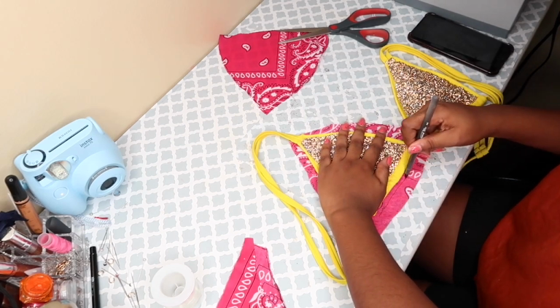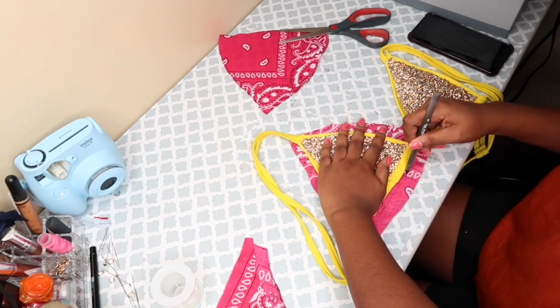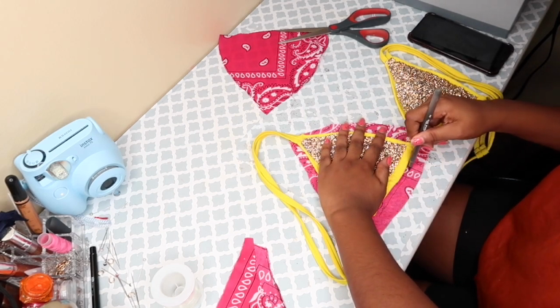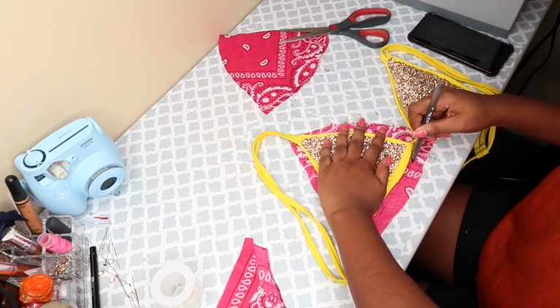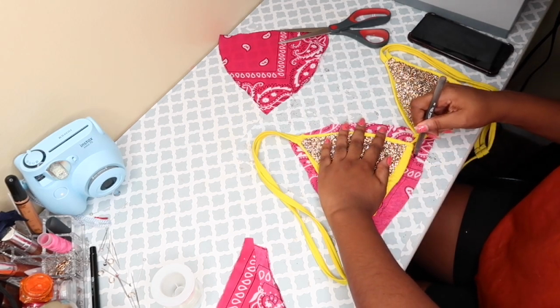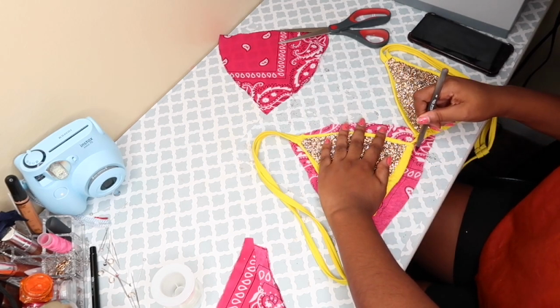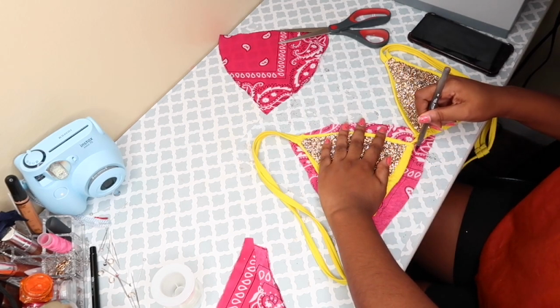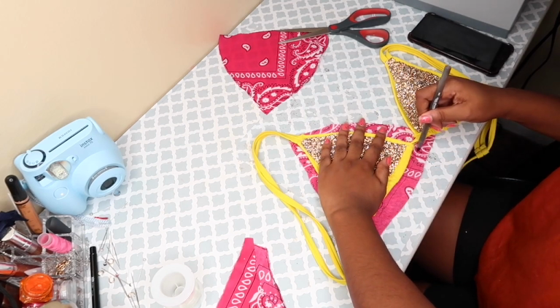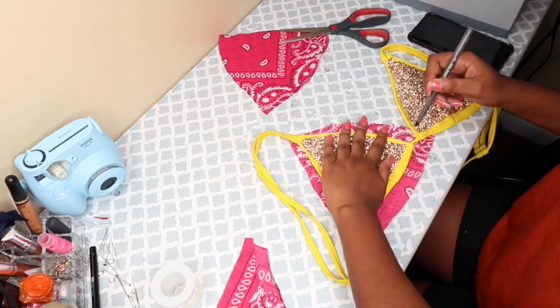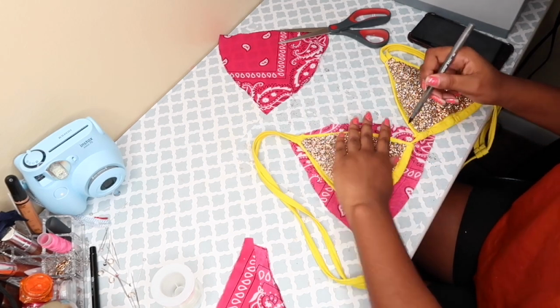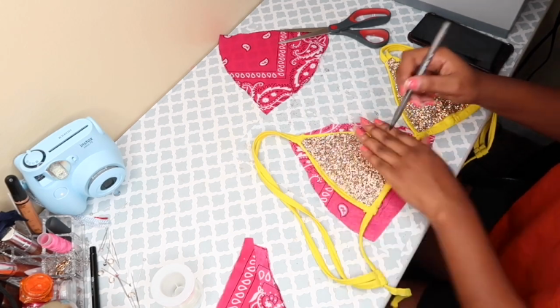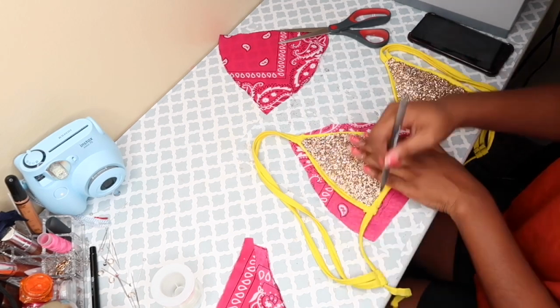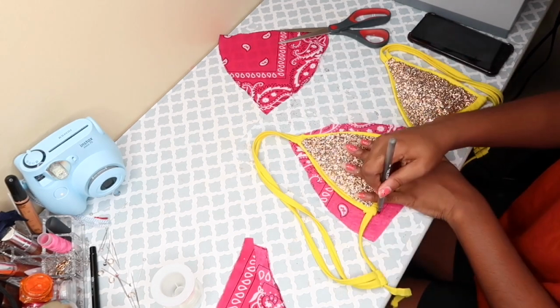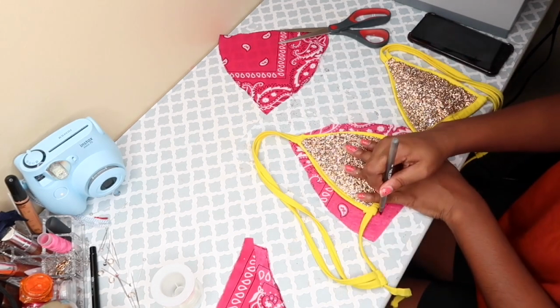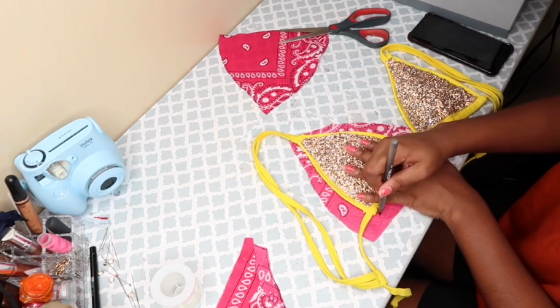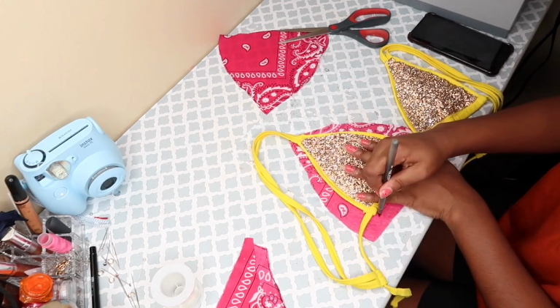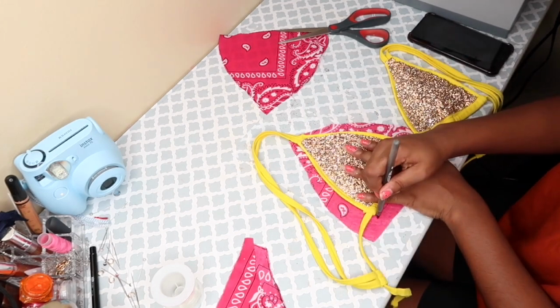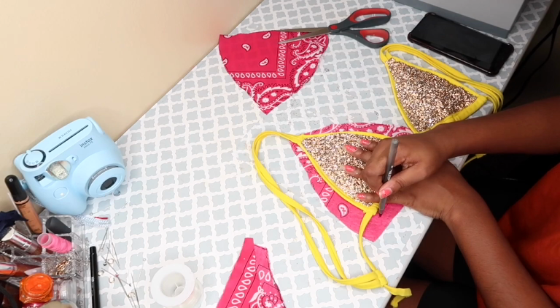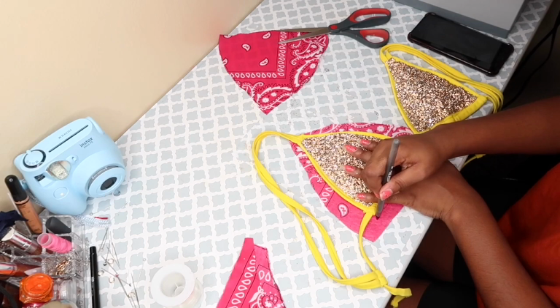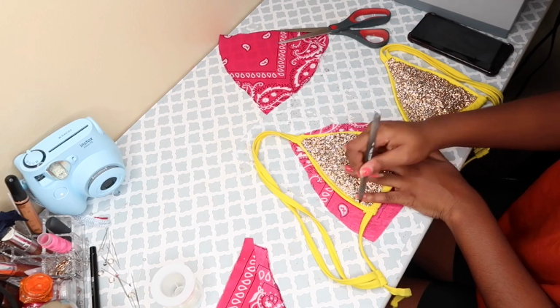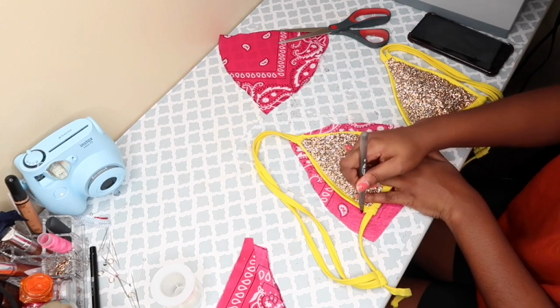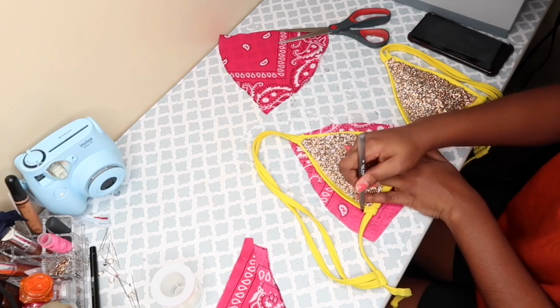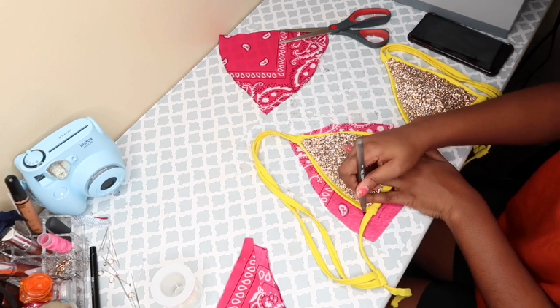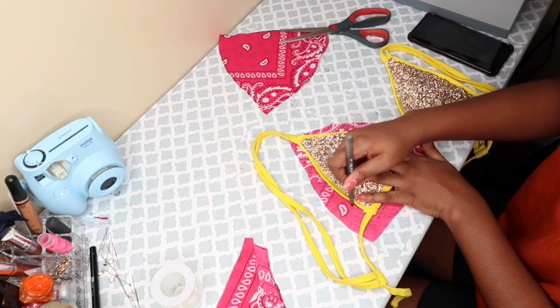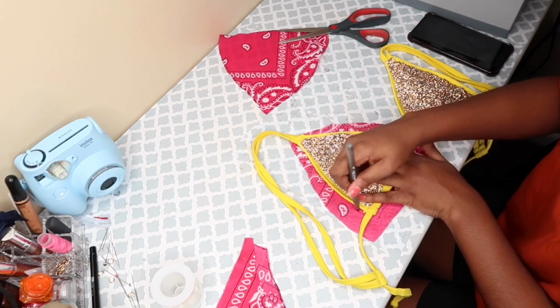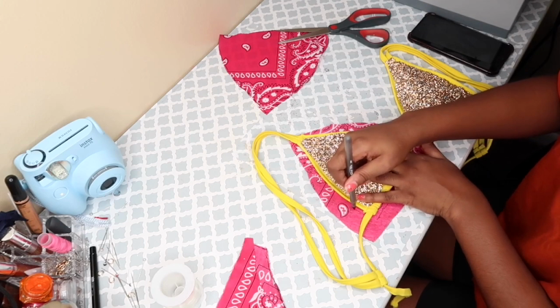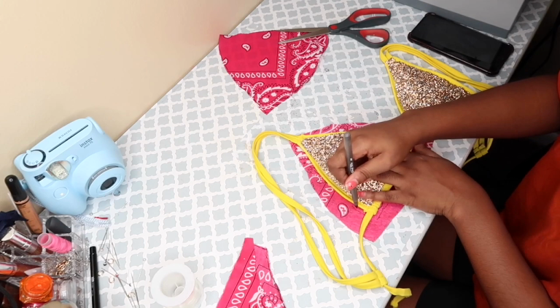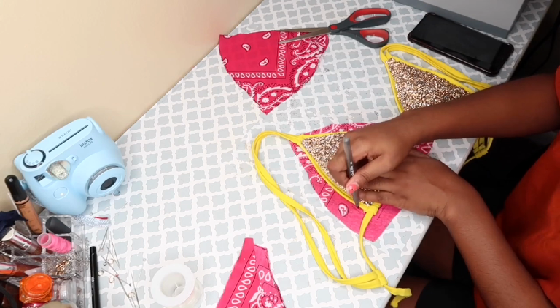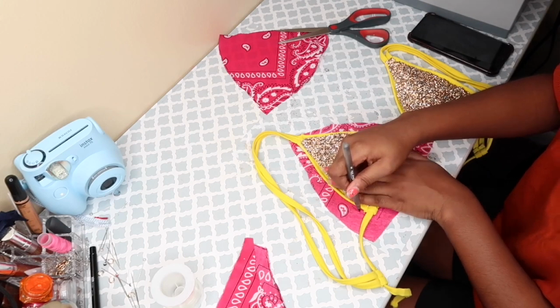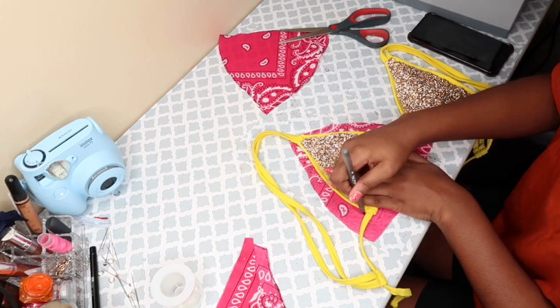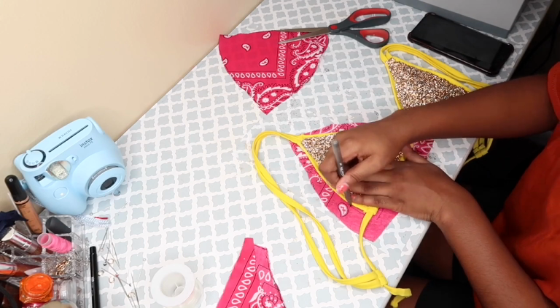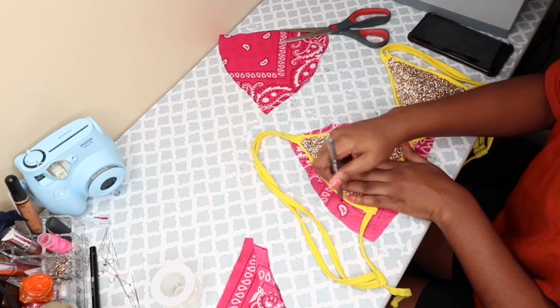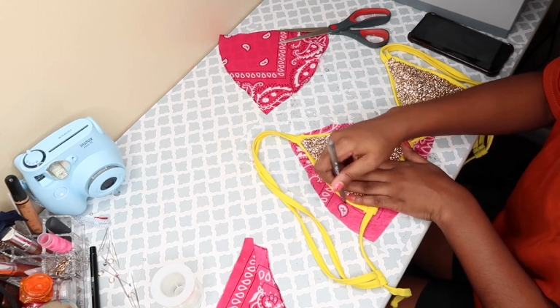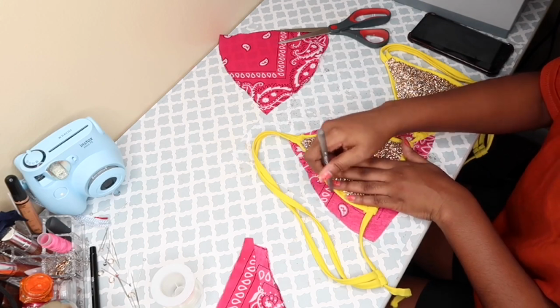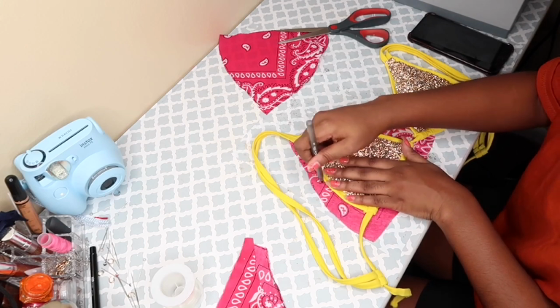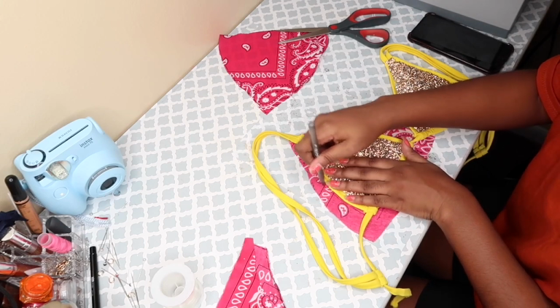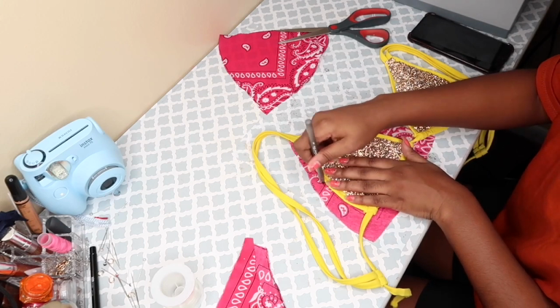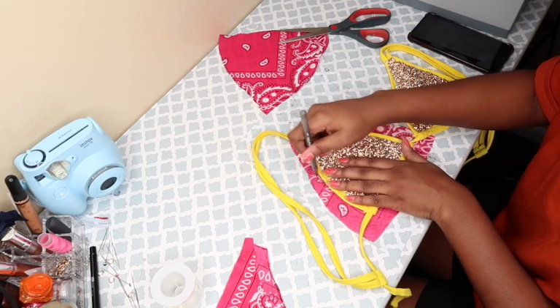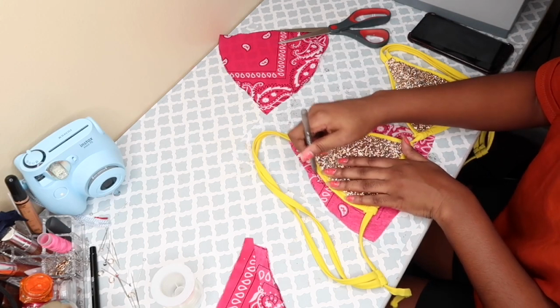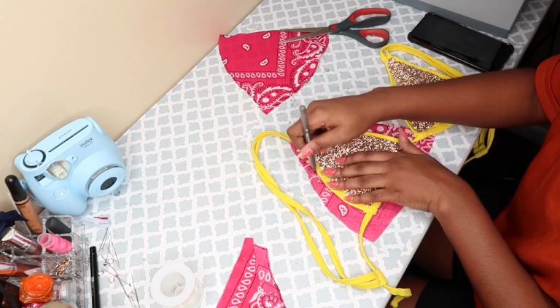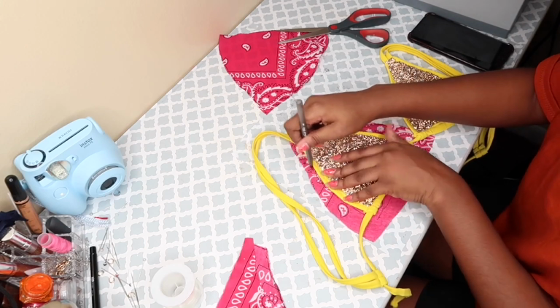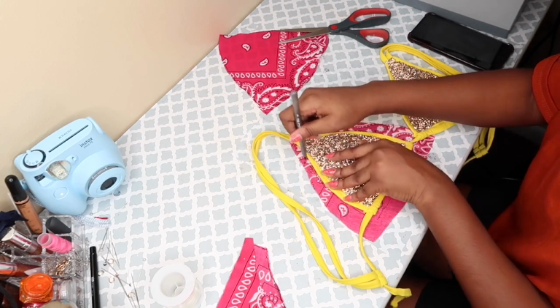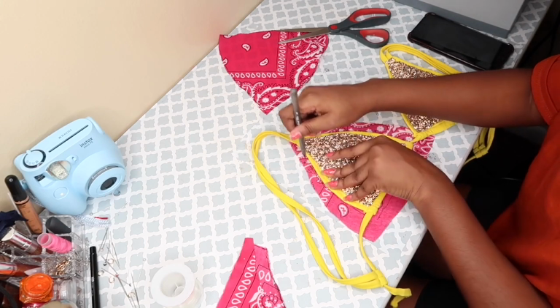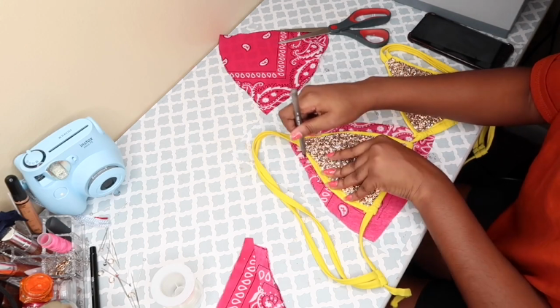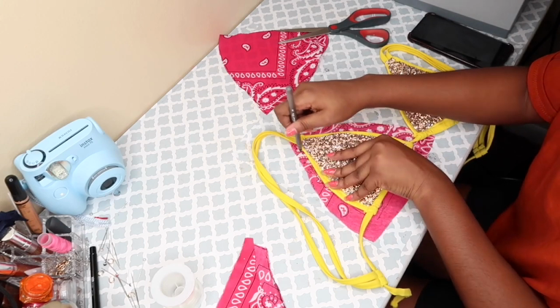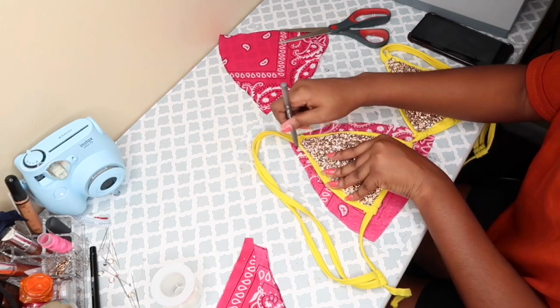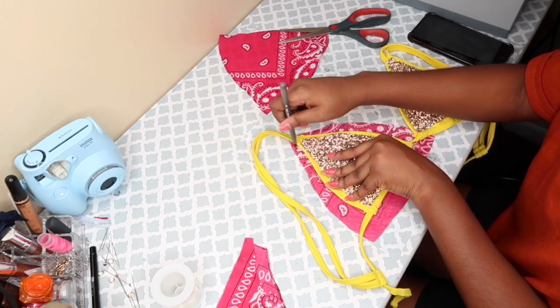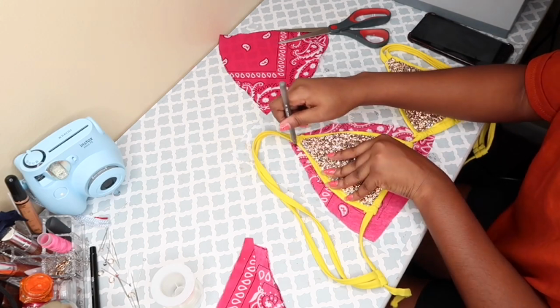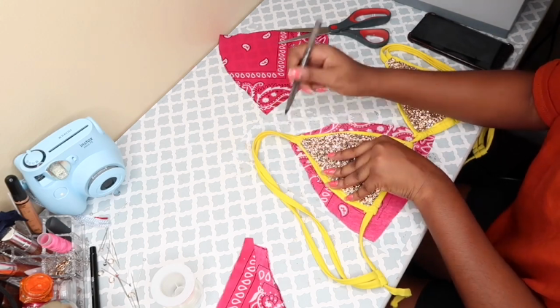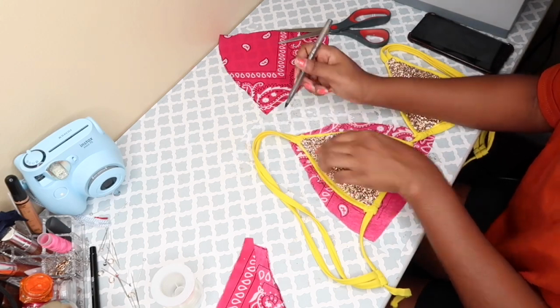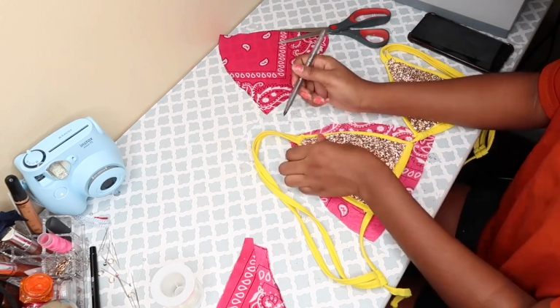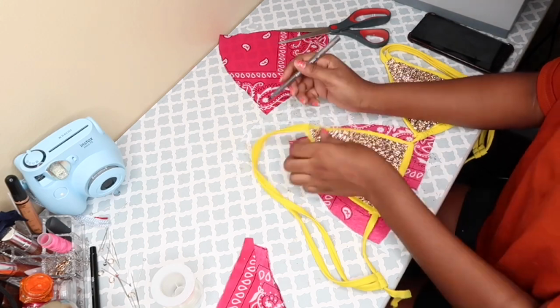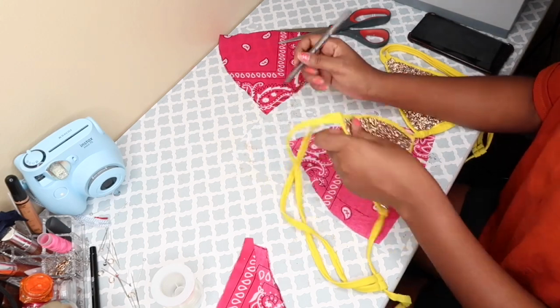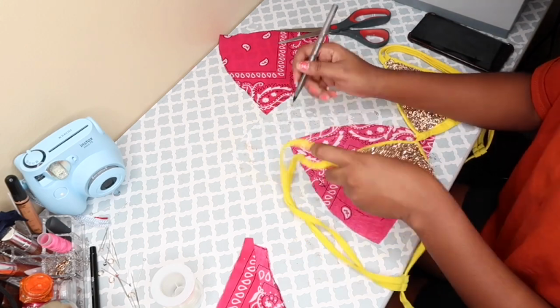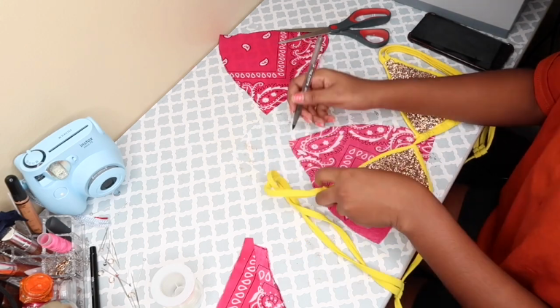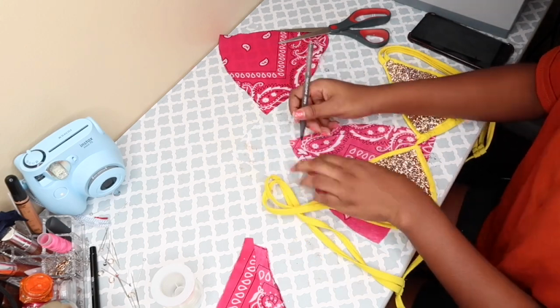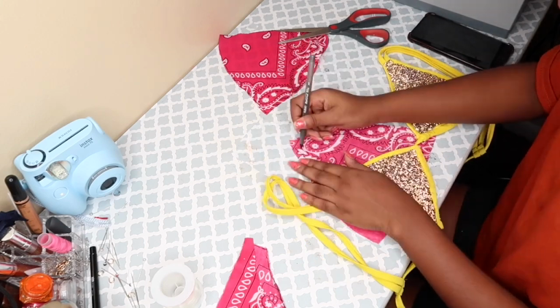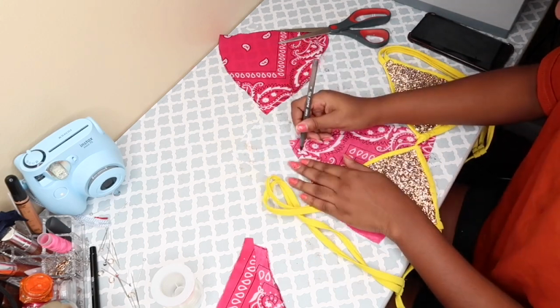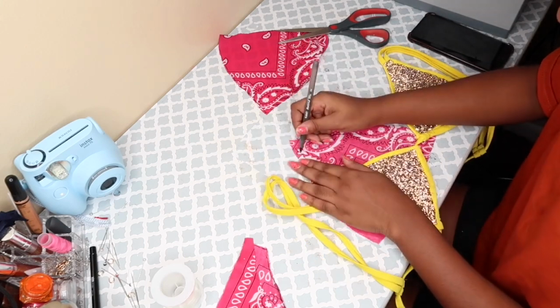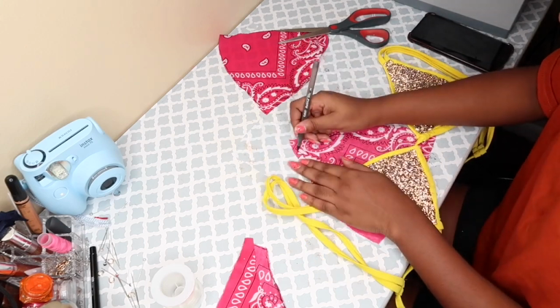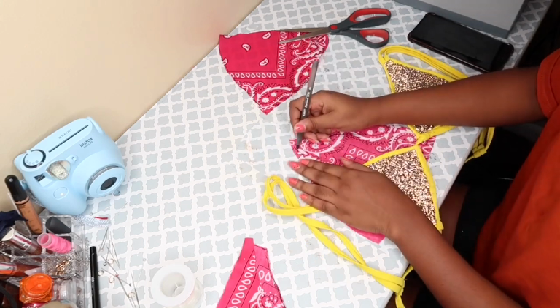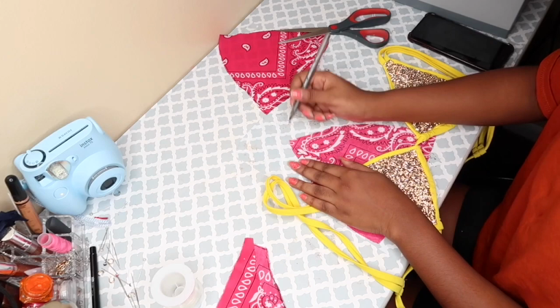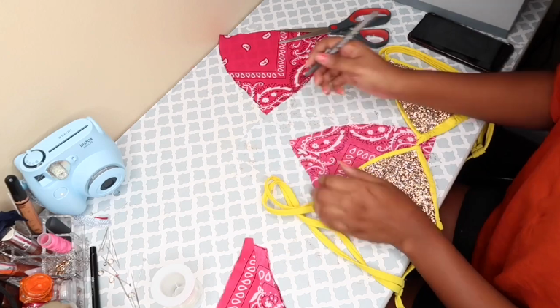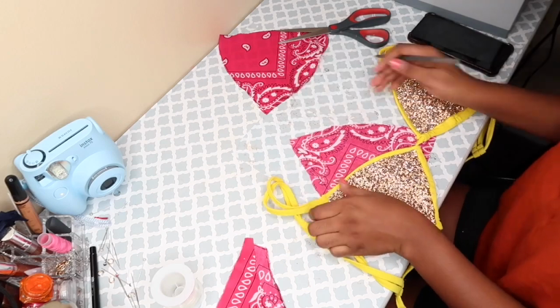So I'm just going to cut it out, cut out the top just like what I was doing before, and you guys are going to see how it looks.